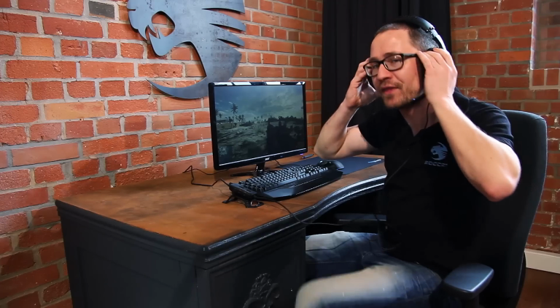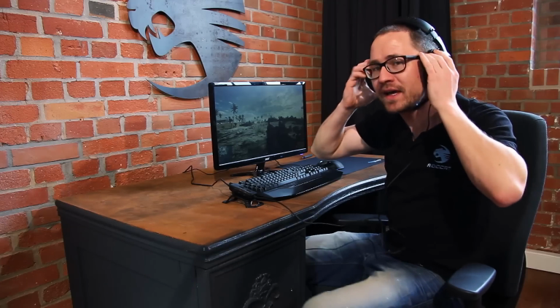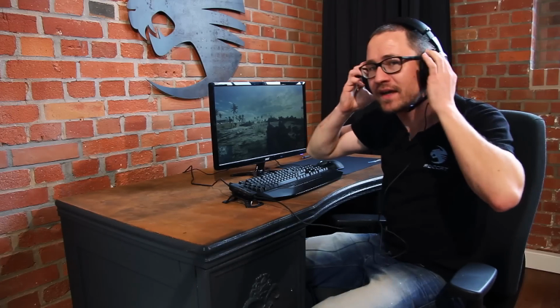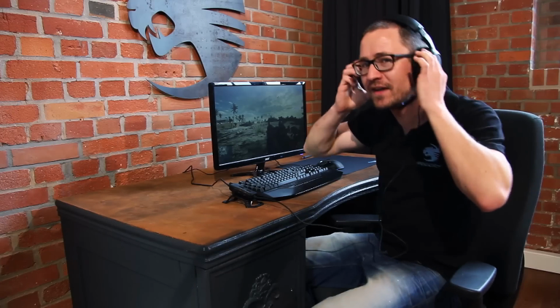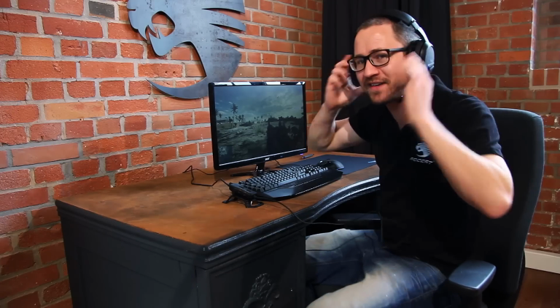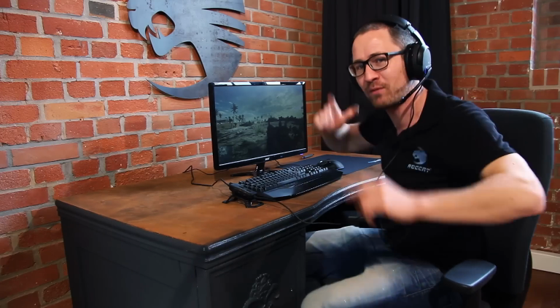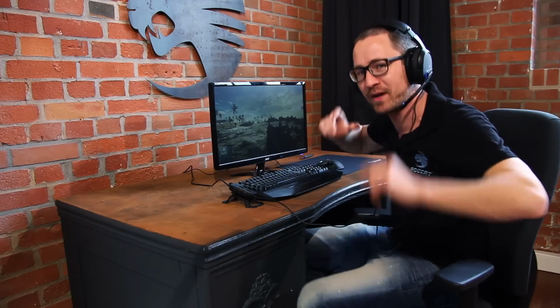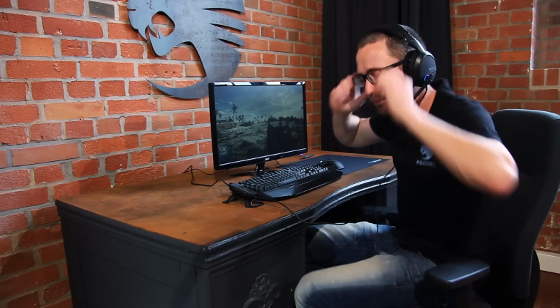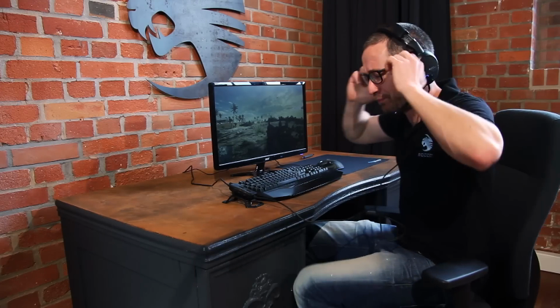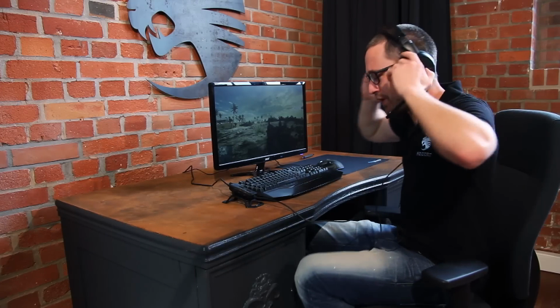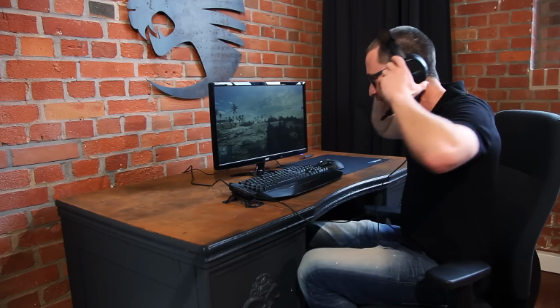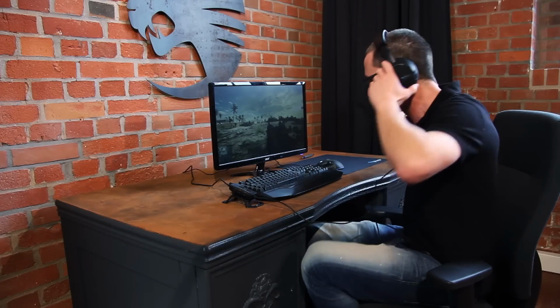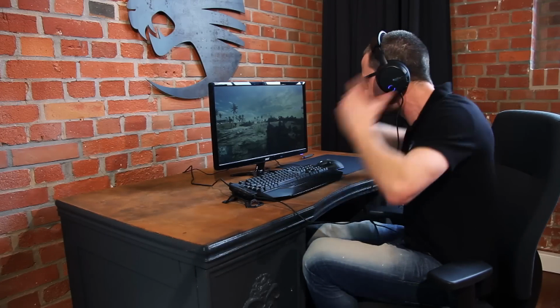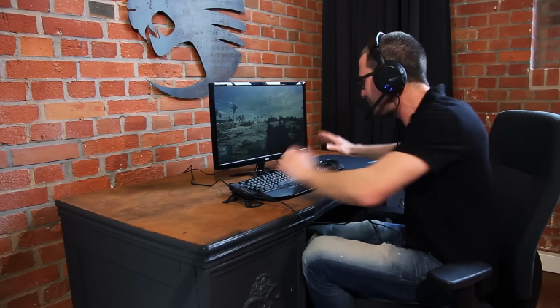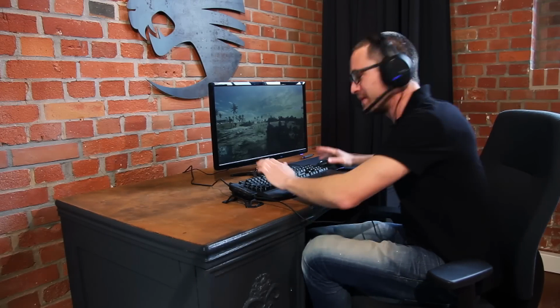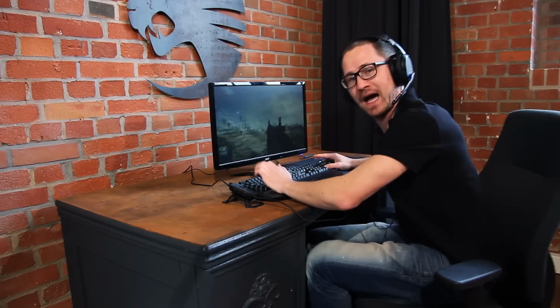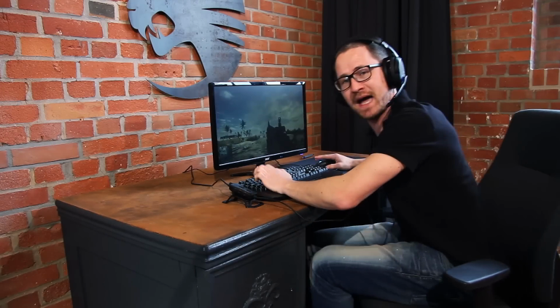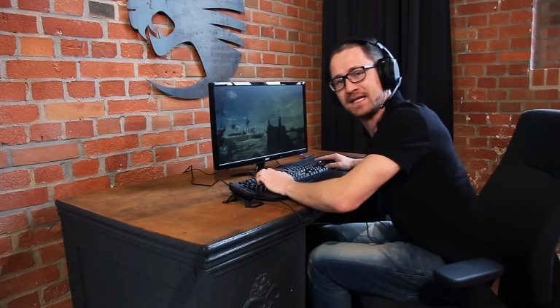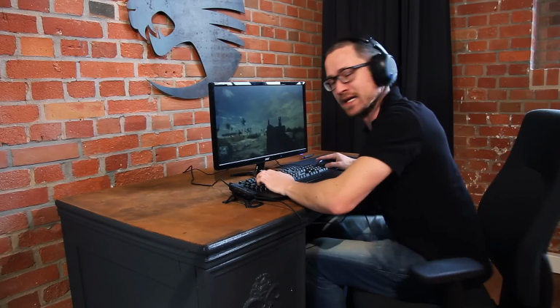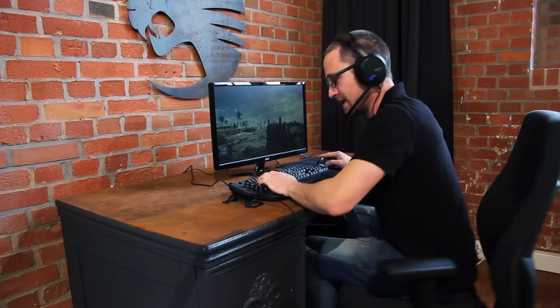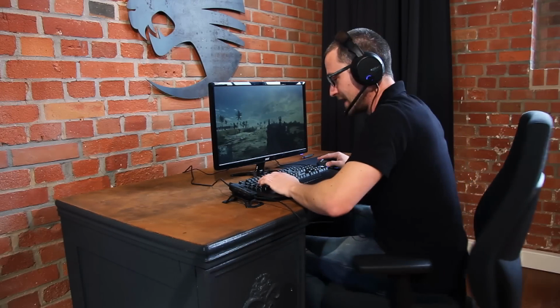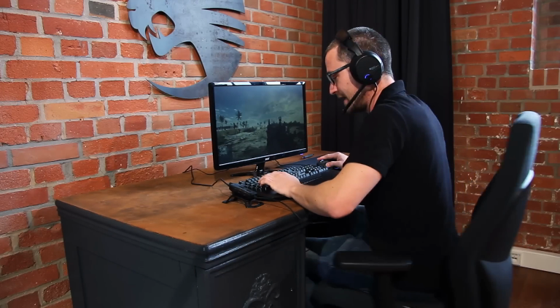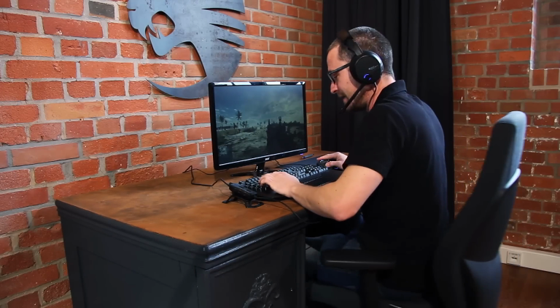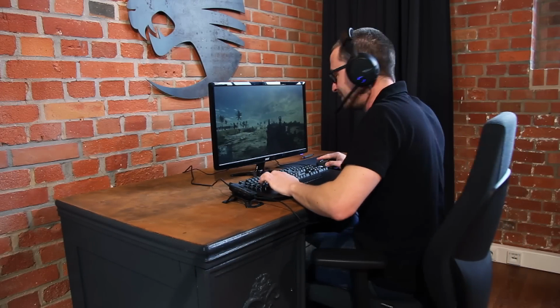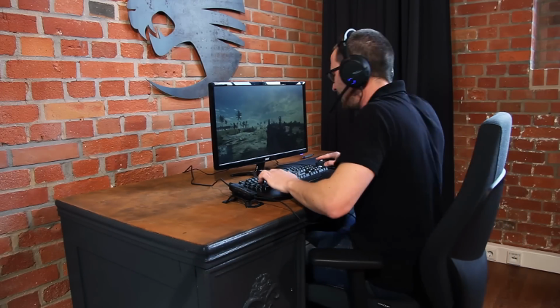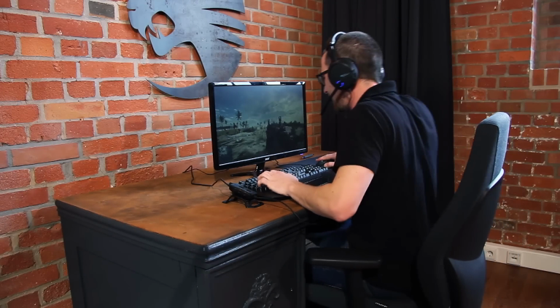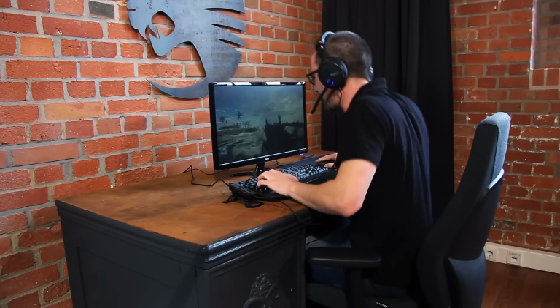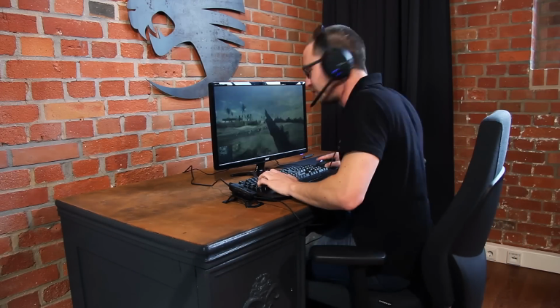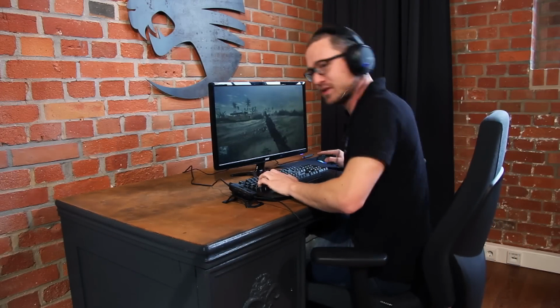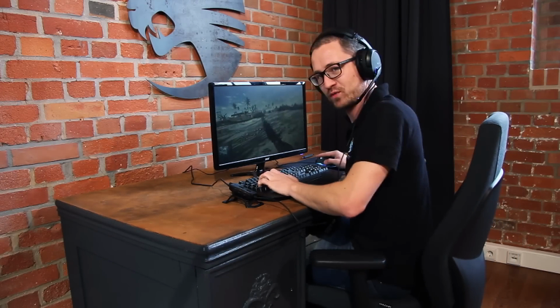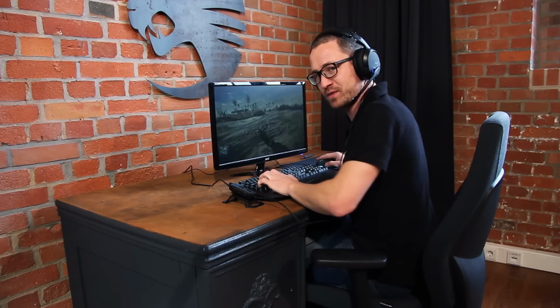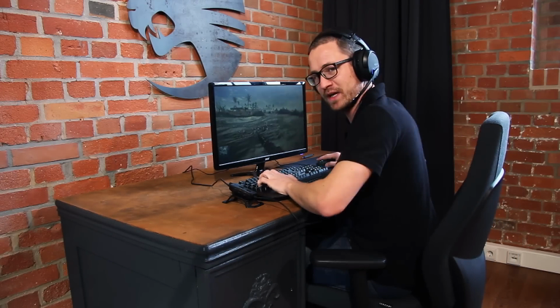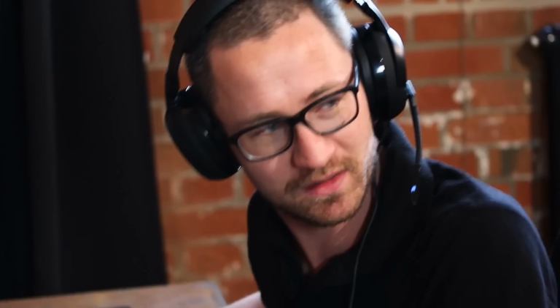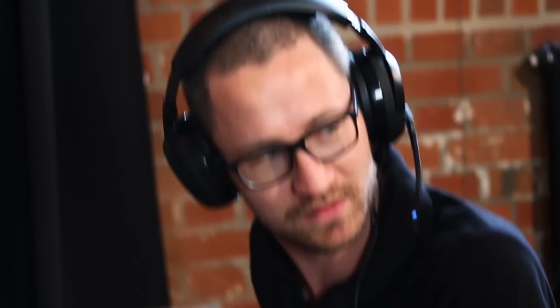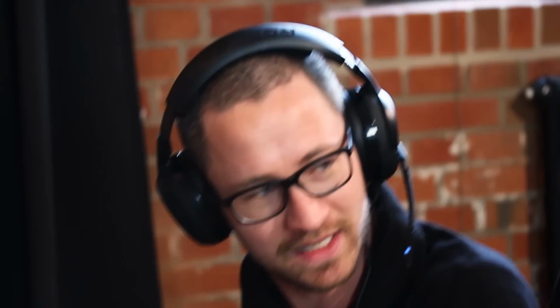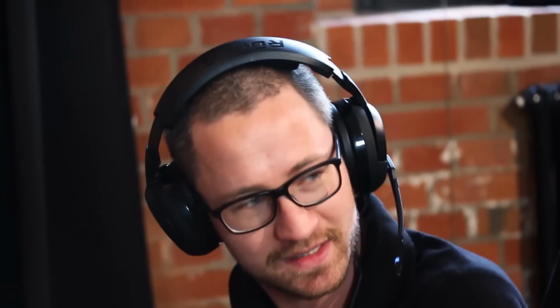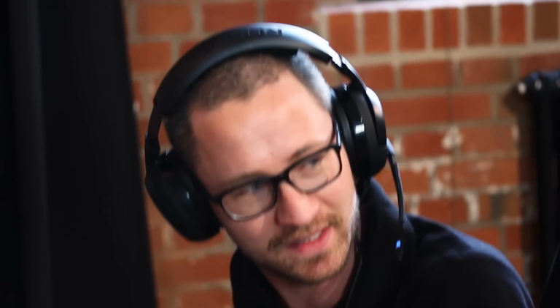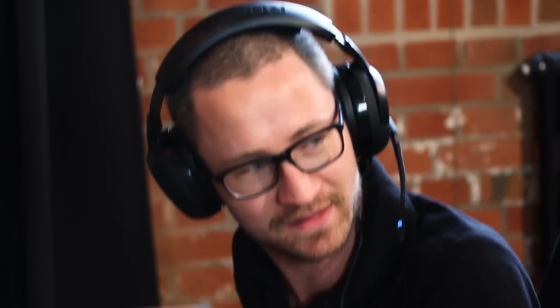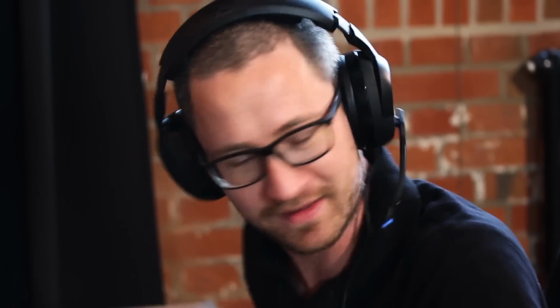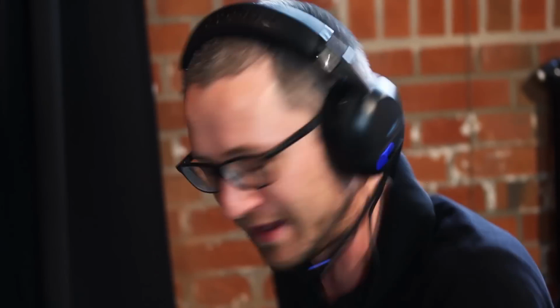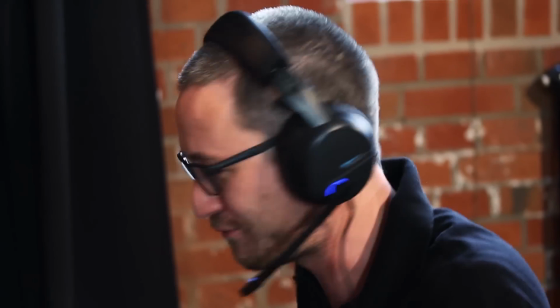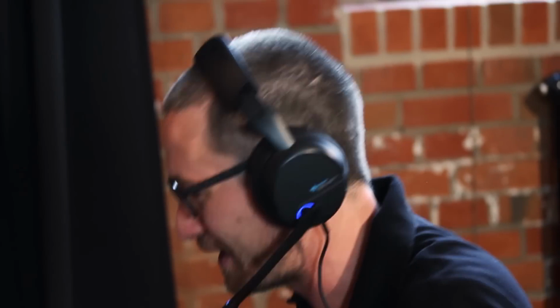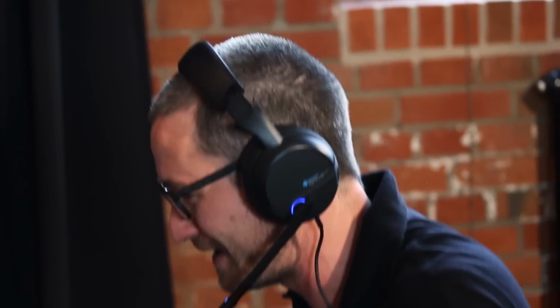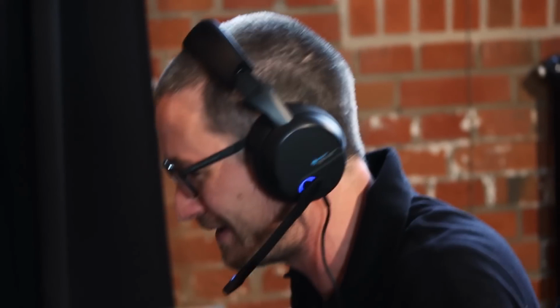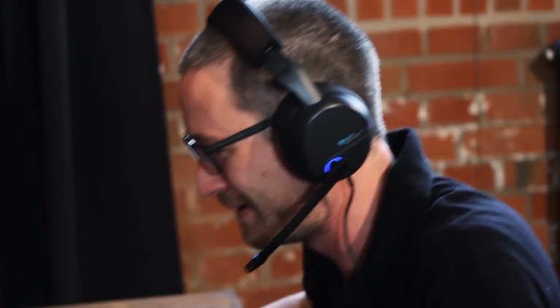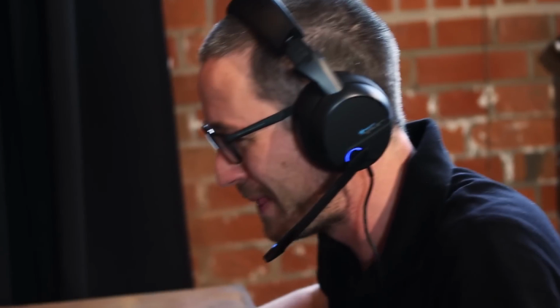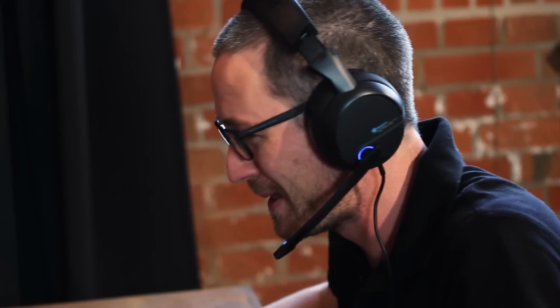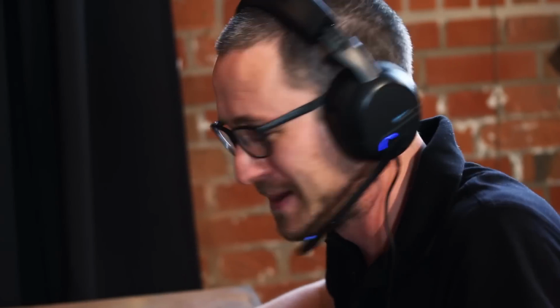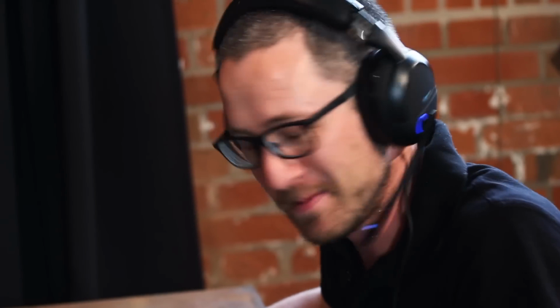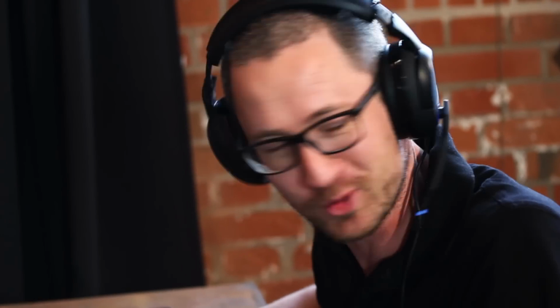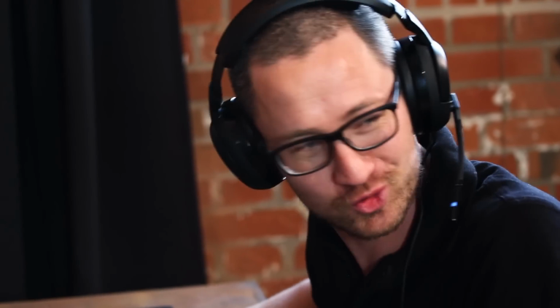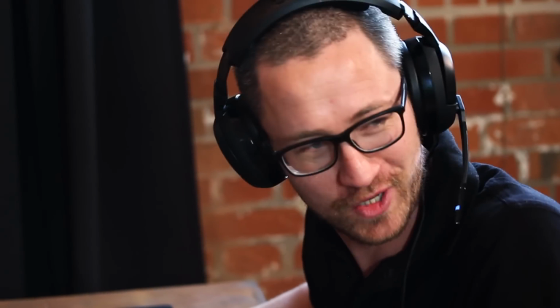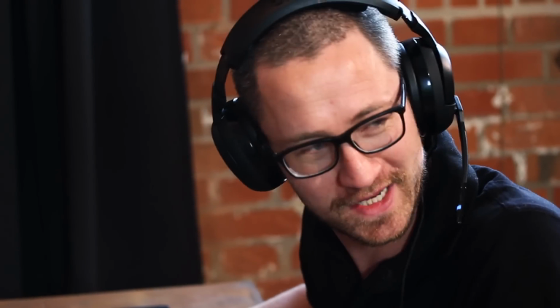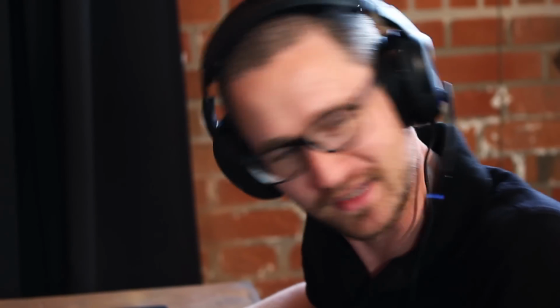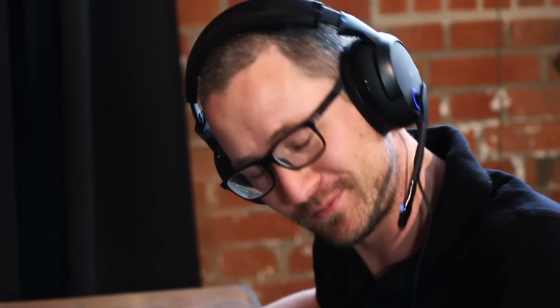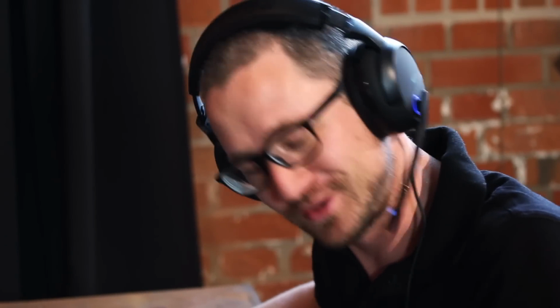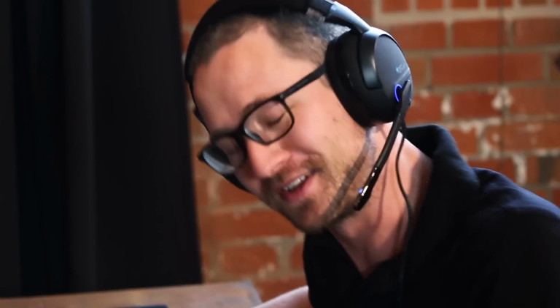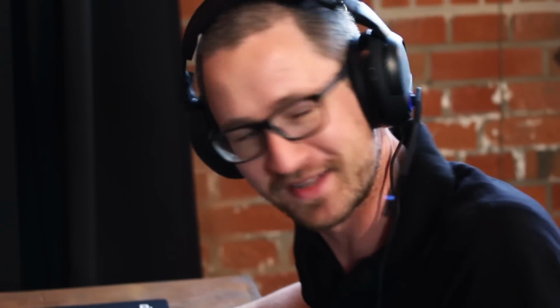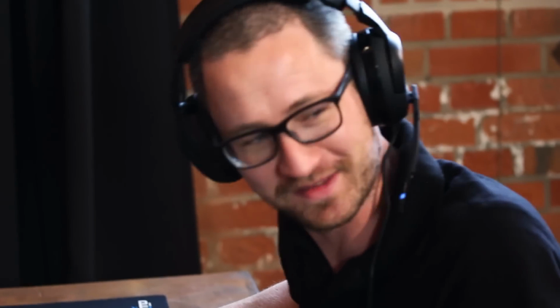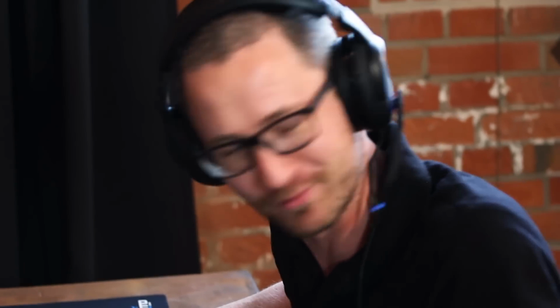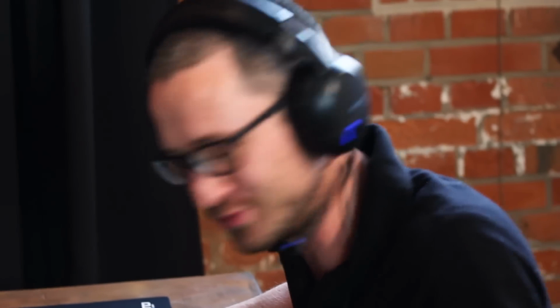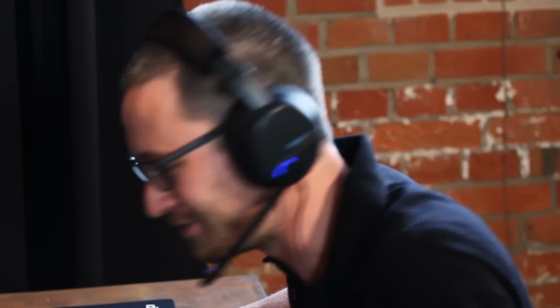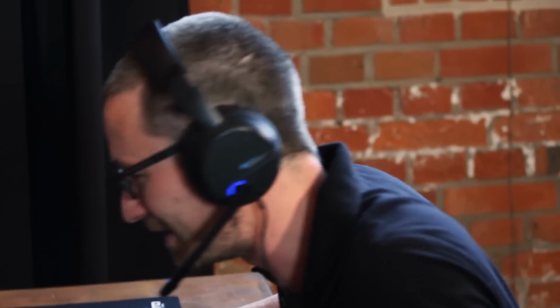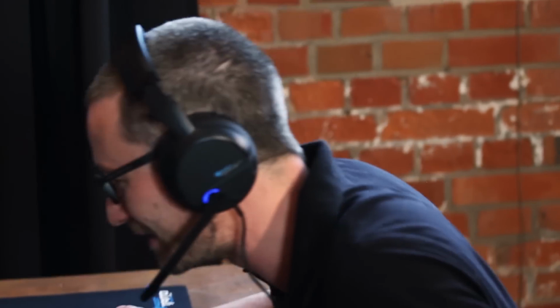I think I hear someone approaching from behind. Wish me good luck and have fun — I'm going to try to set some rules here.